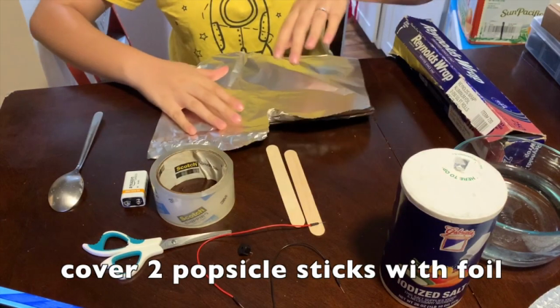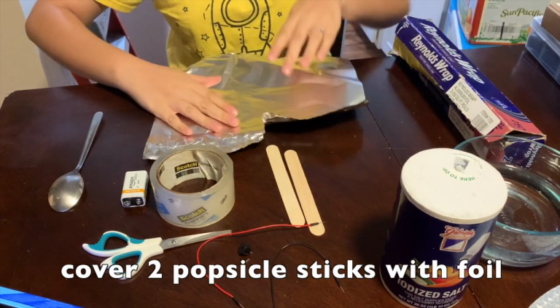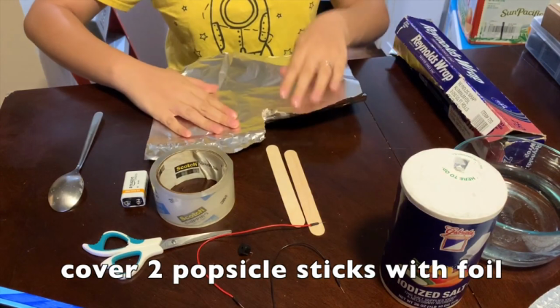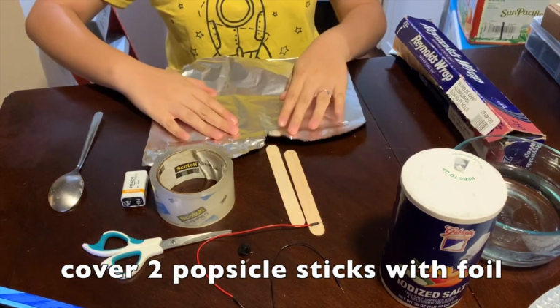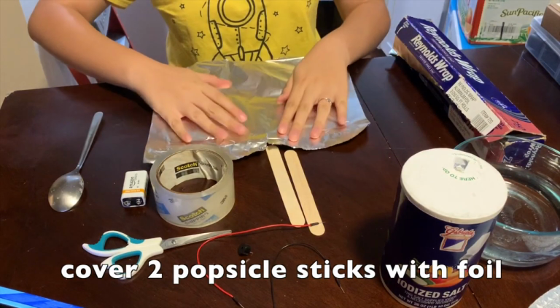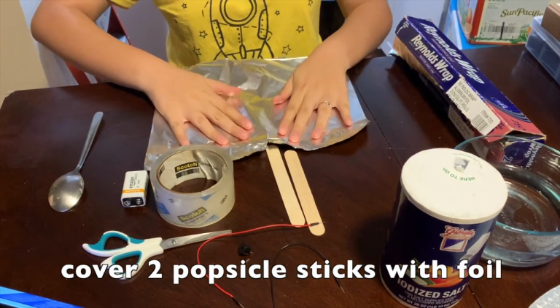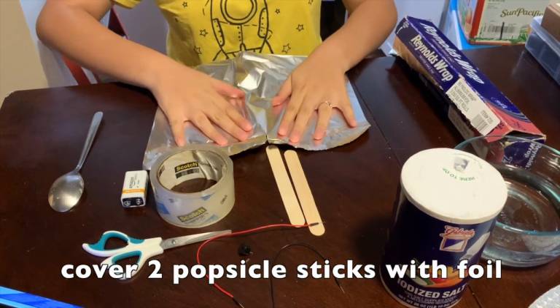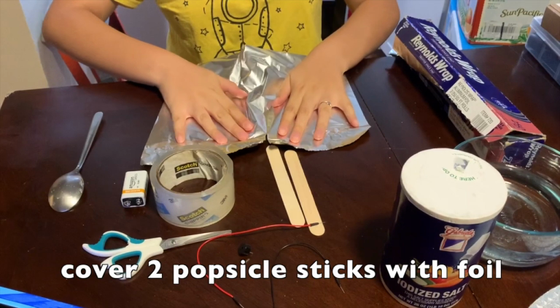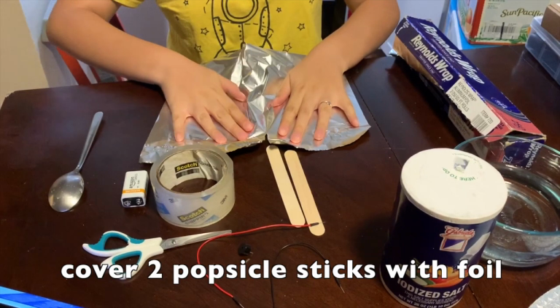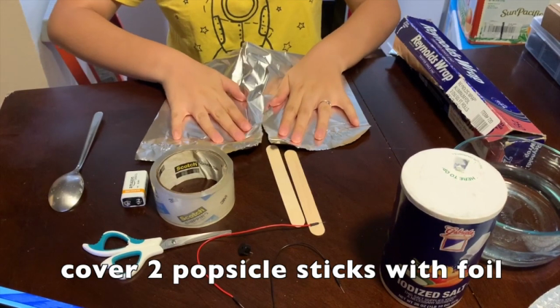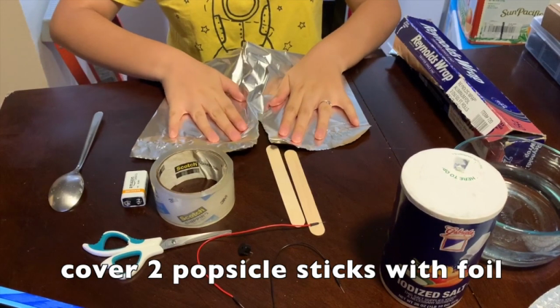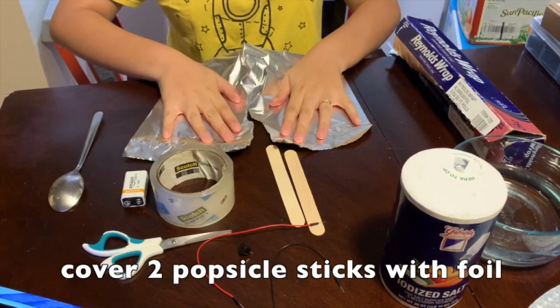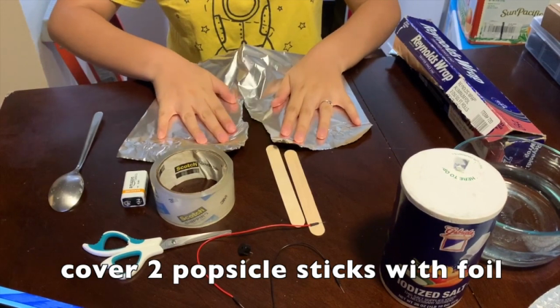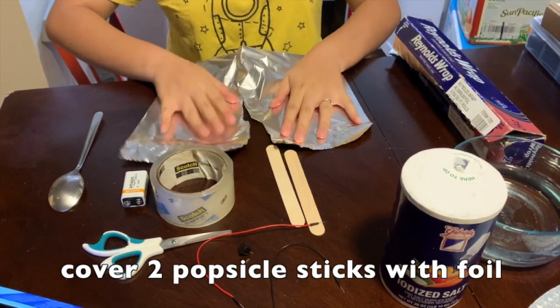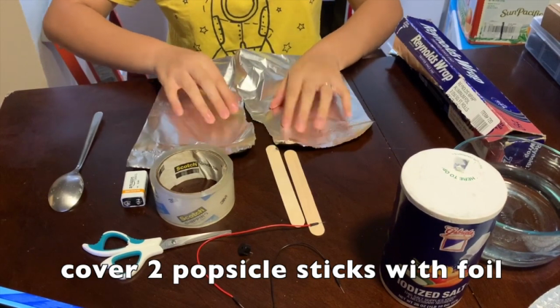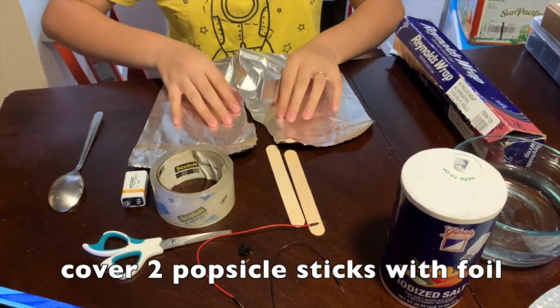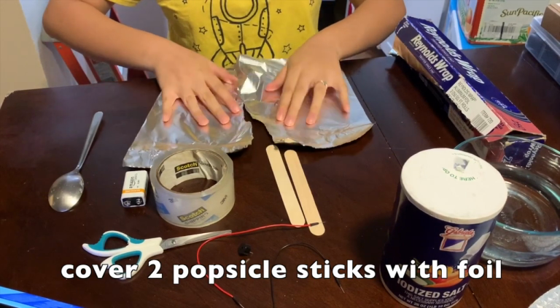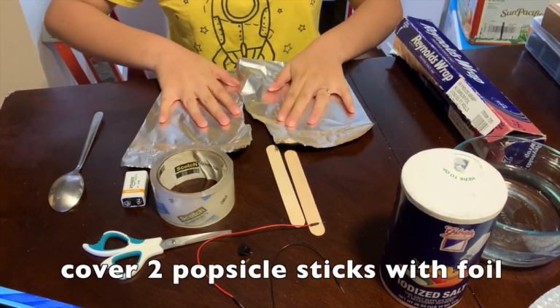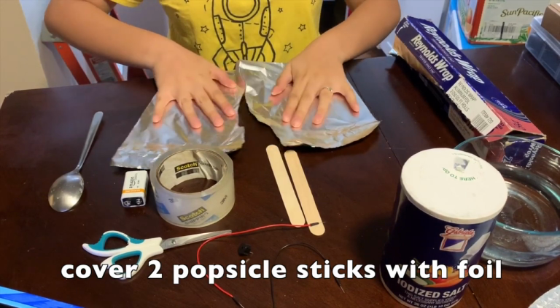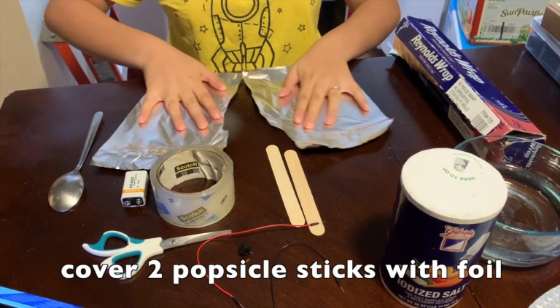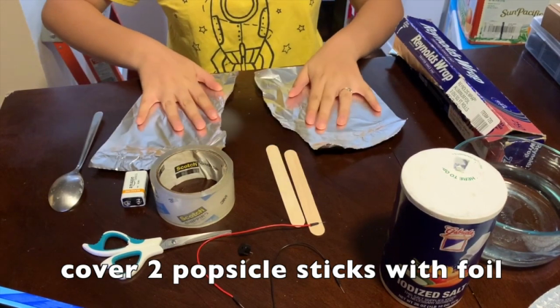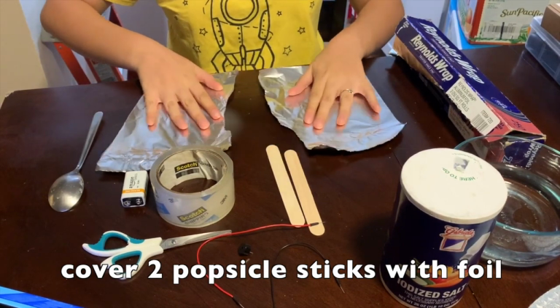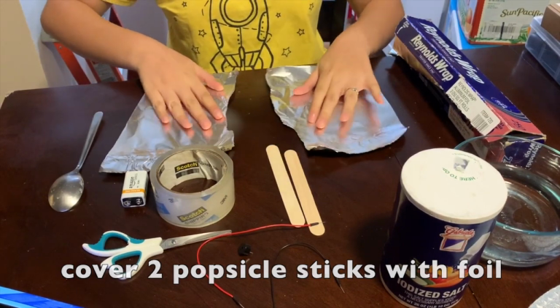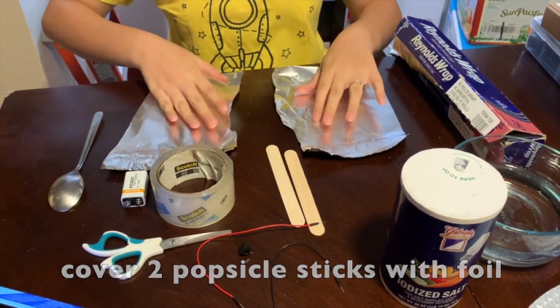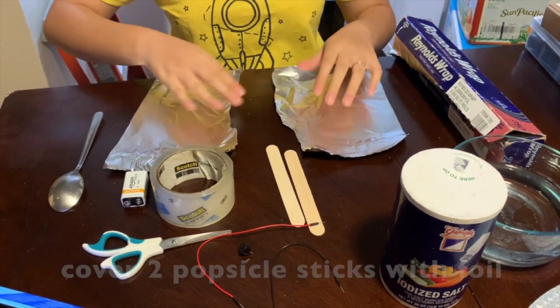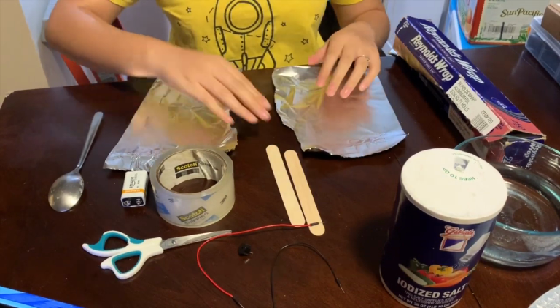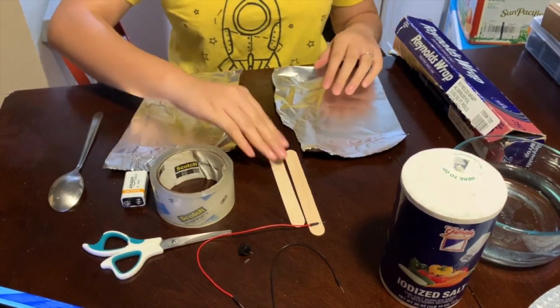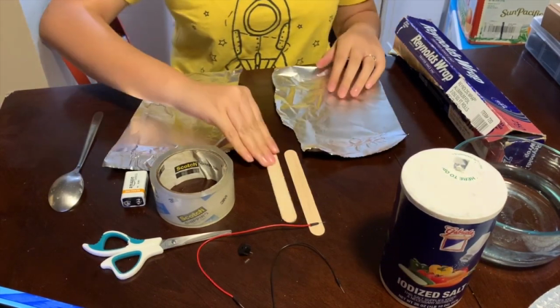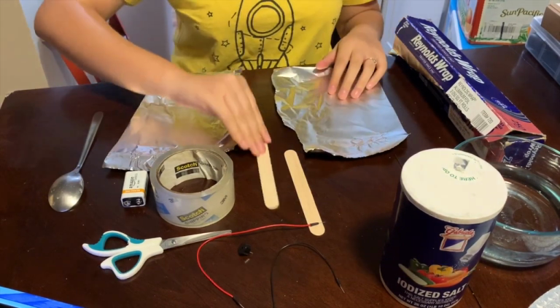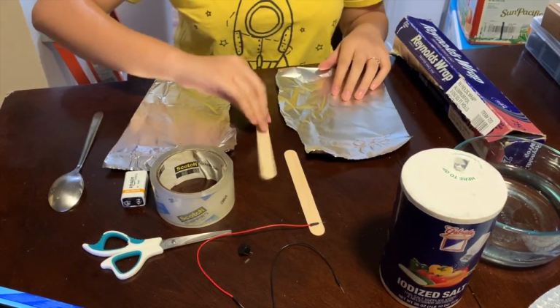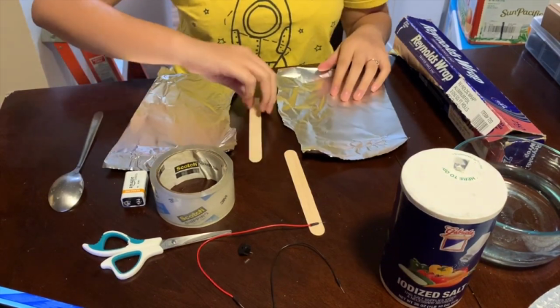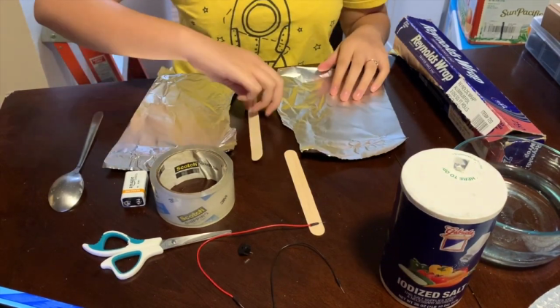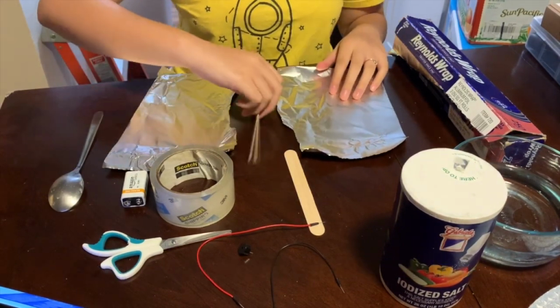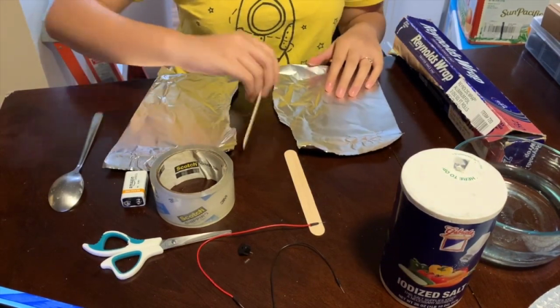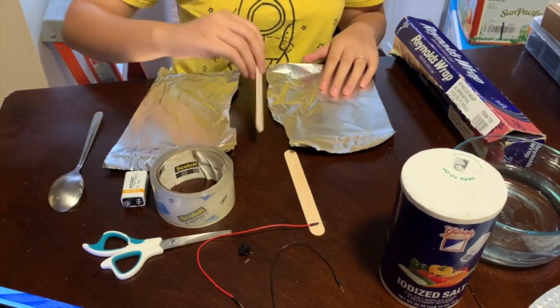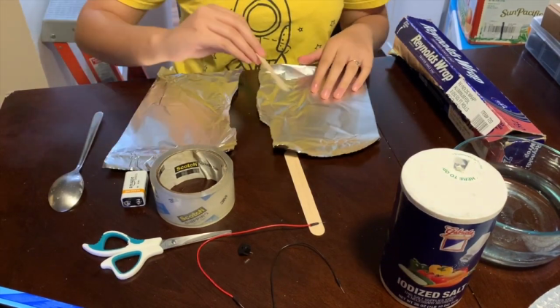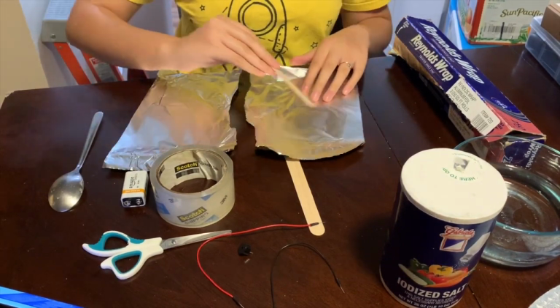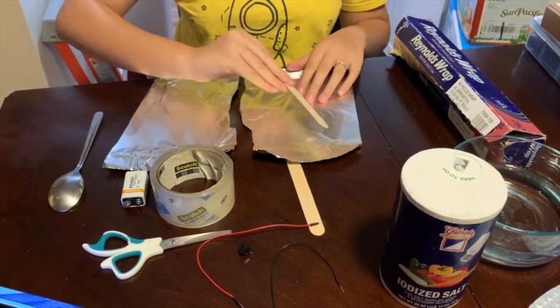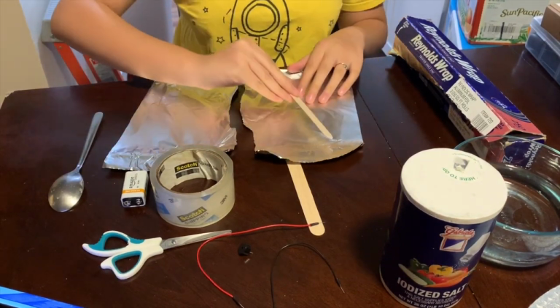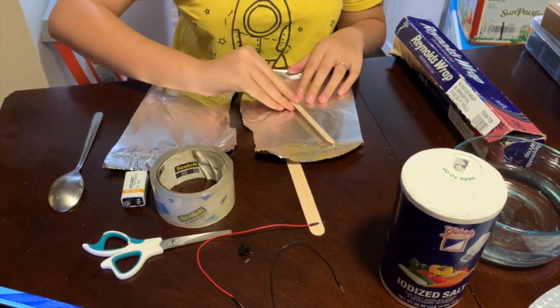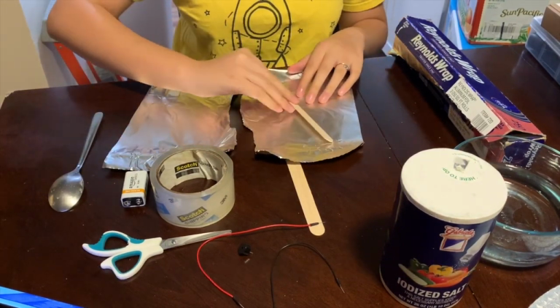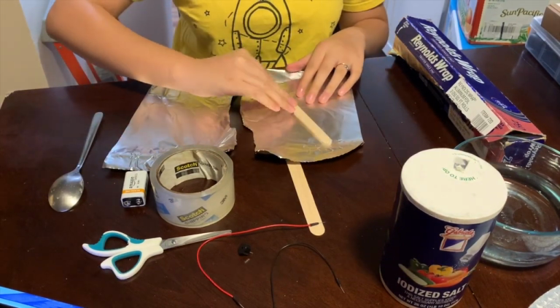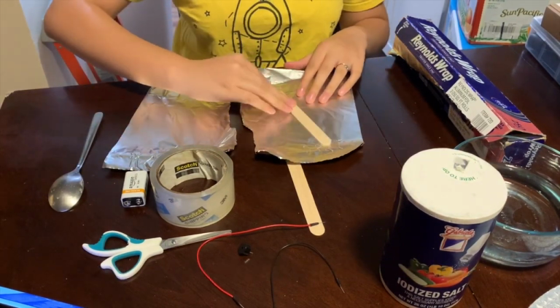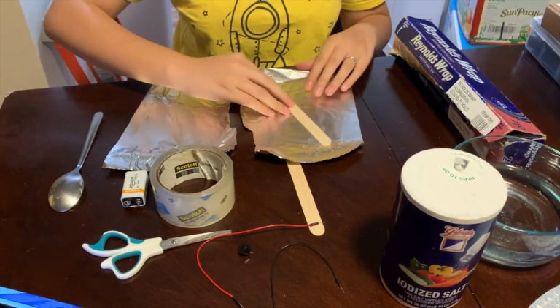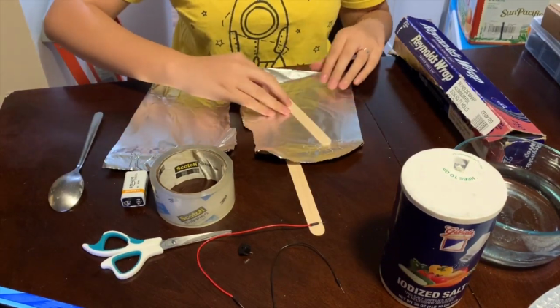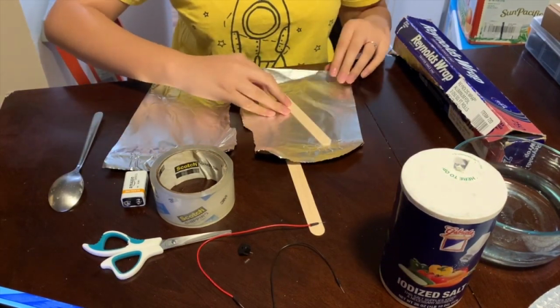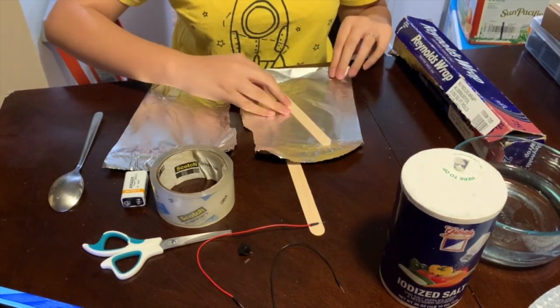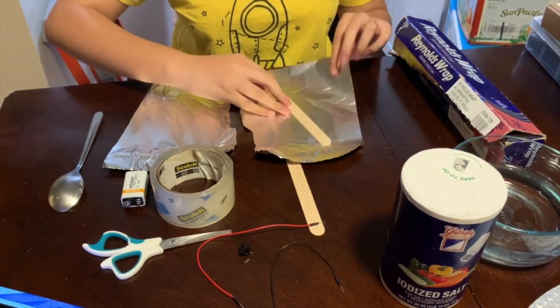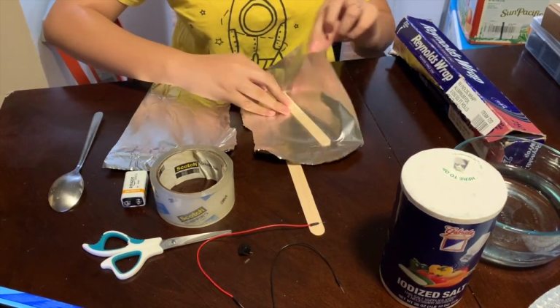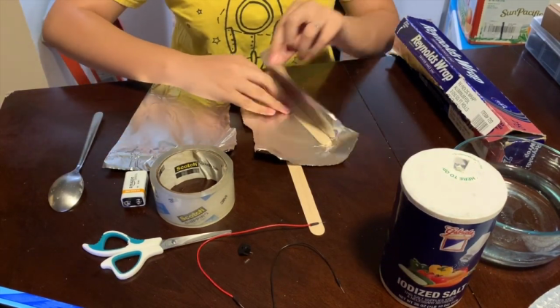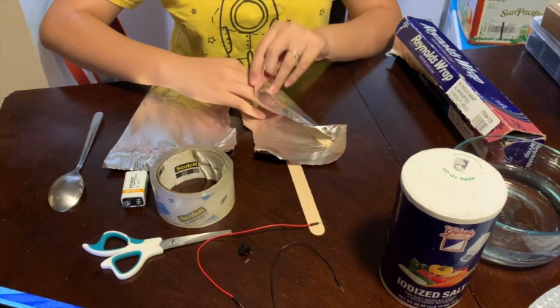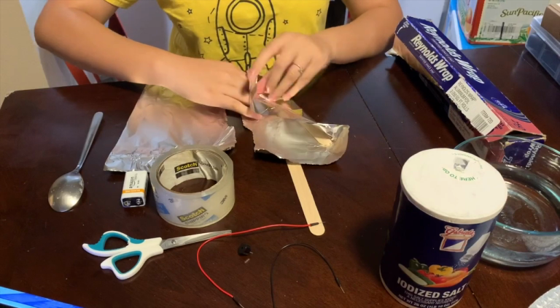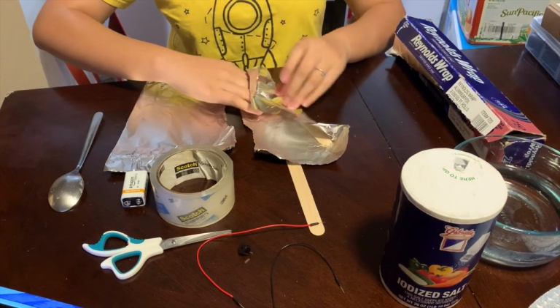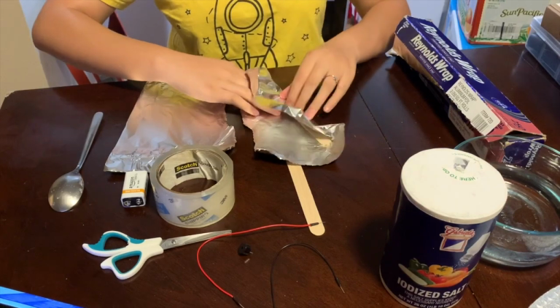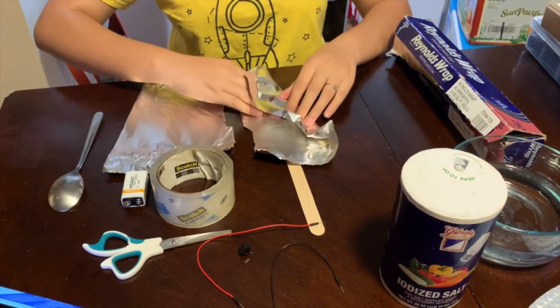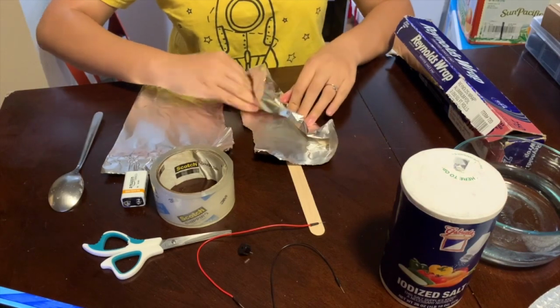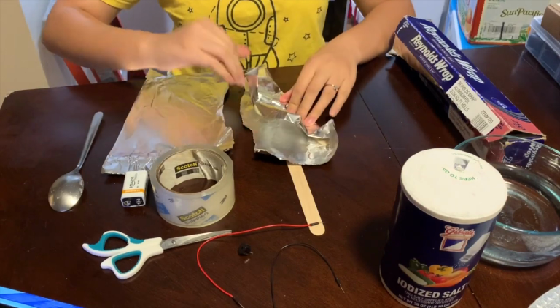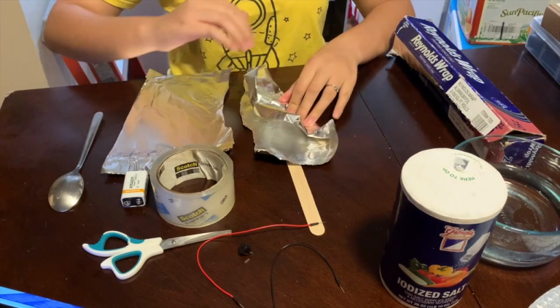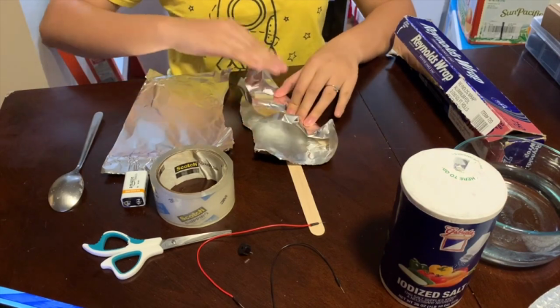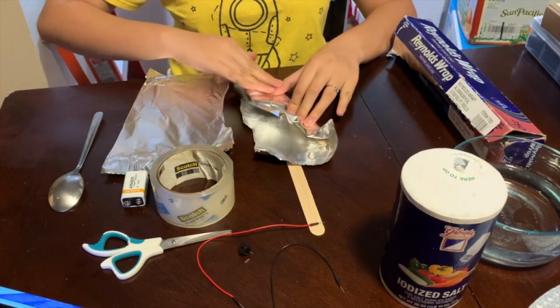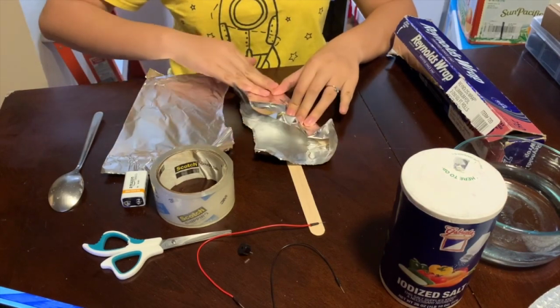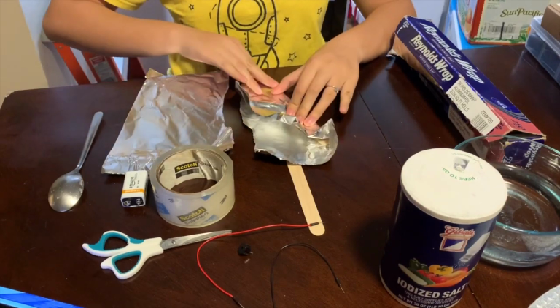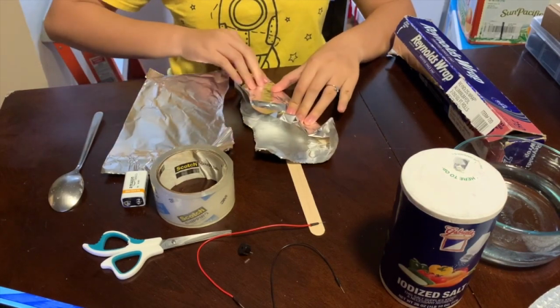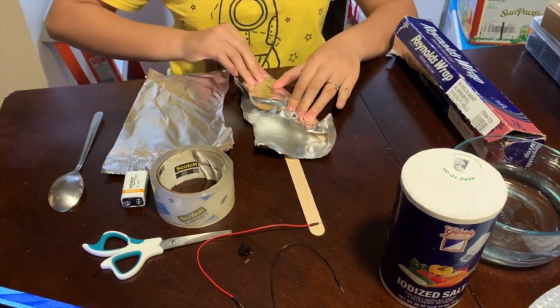First, we'll cover the two popsicle sticks with aluminum foil. This is because aluminum can conduct electricity and will make our sticks act as wires.